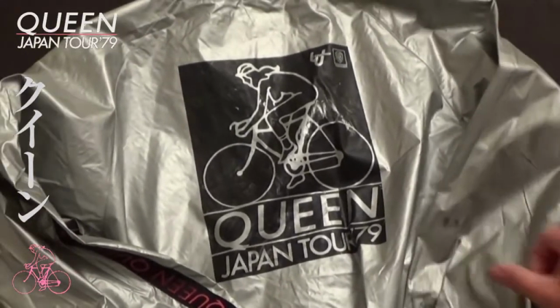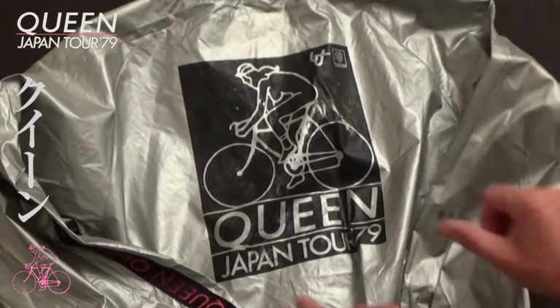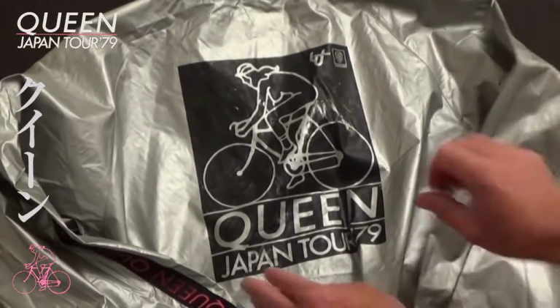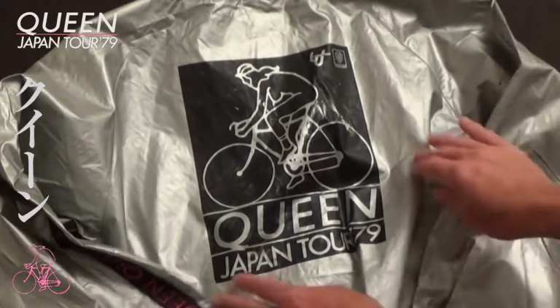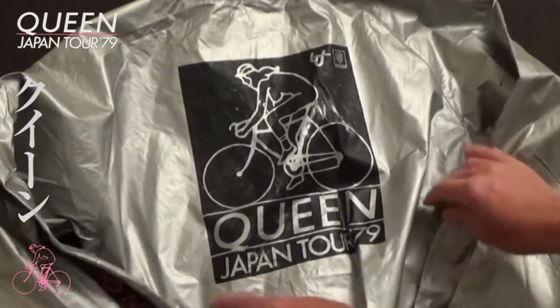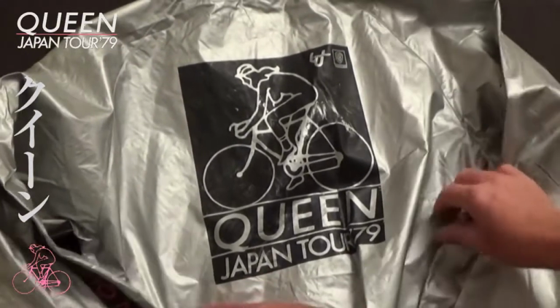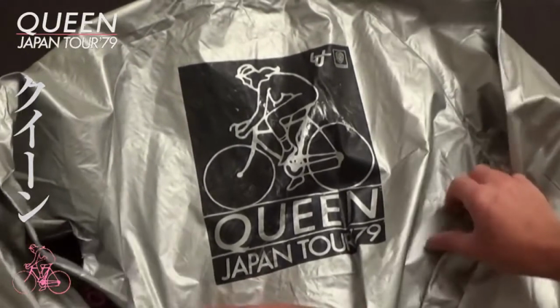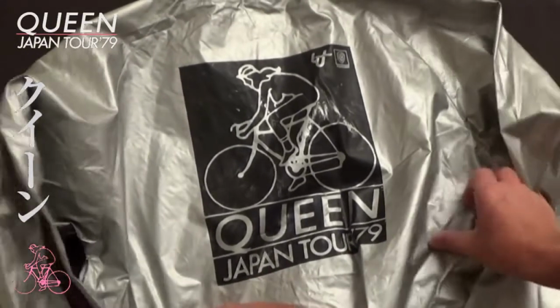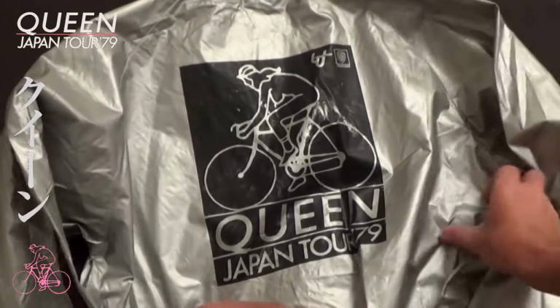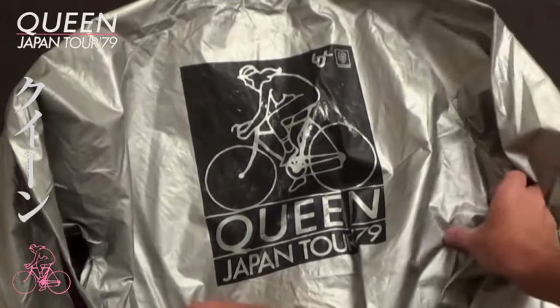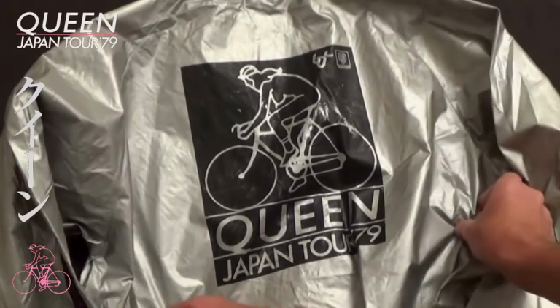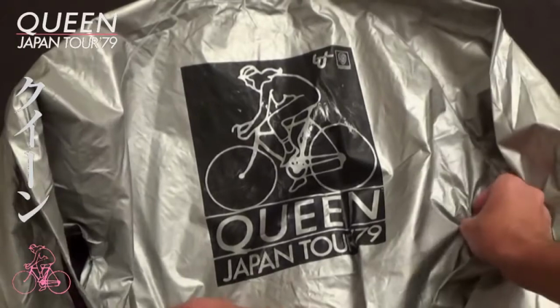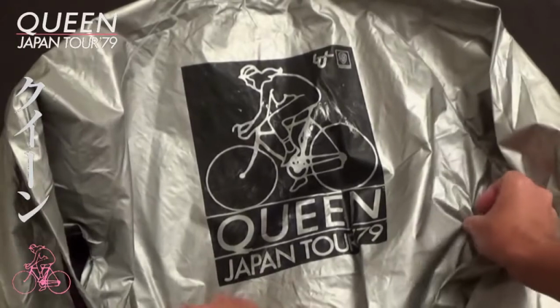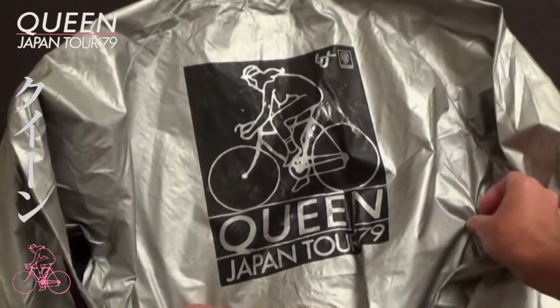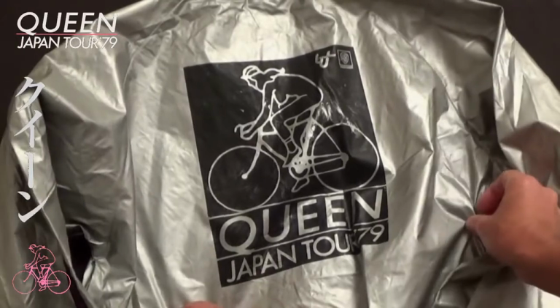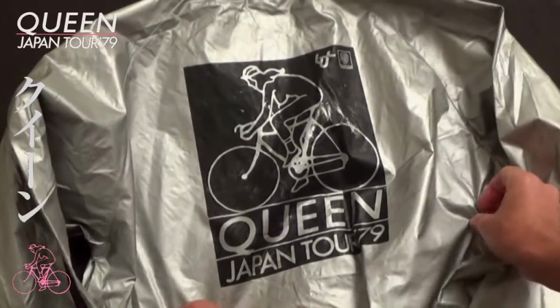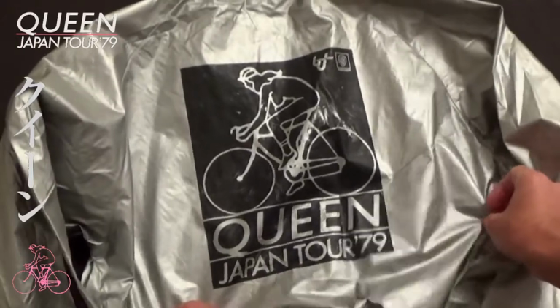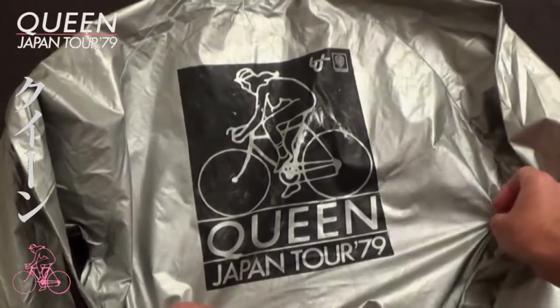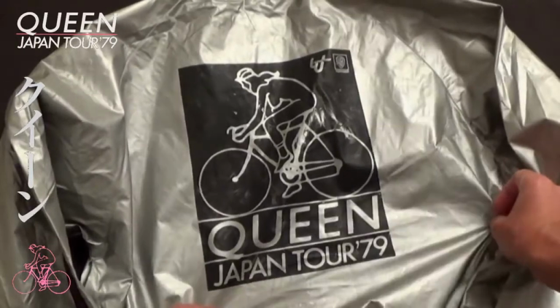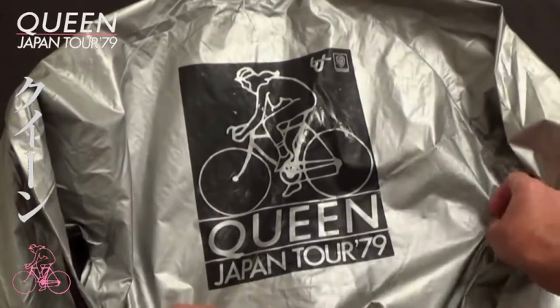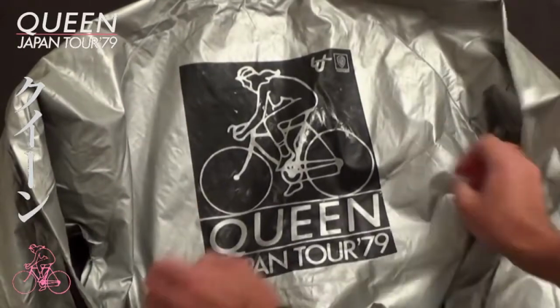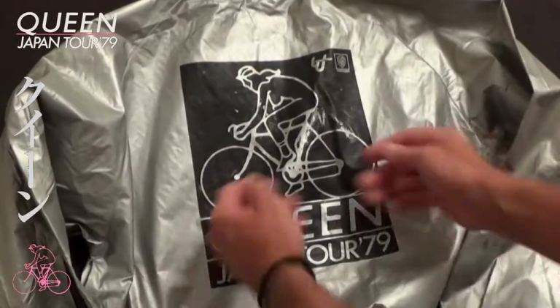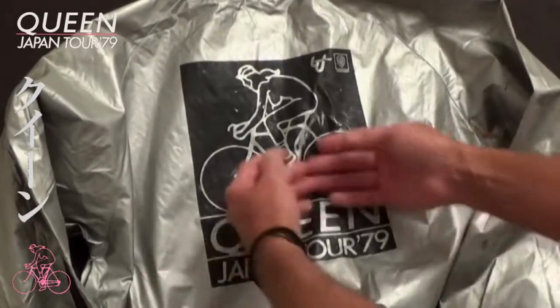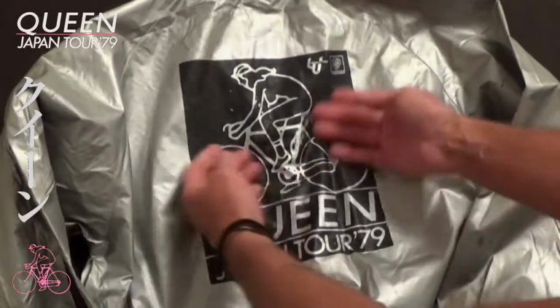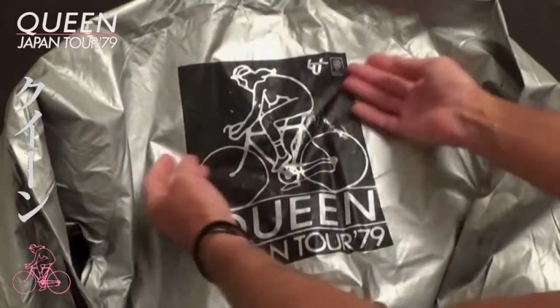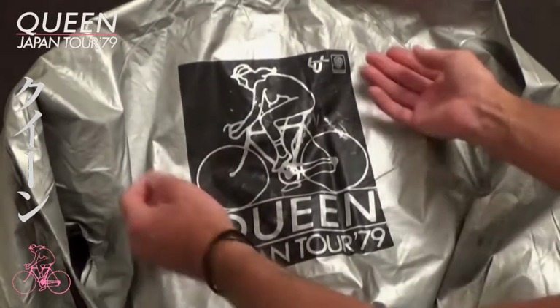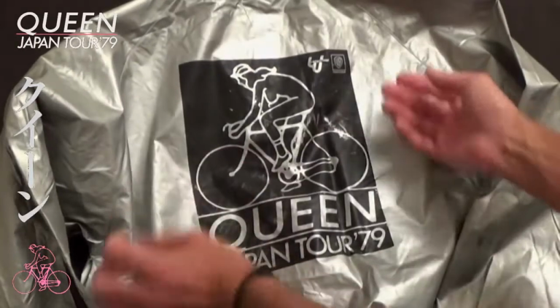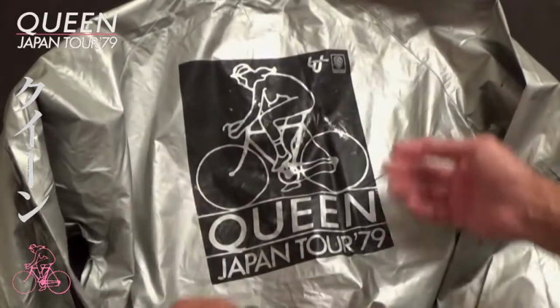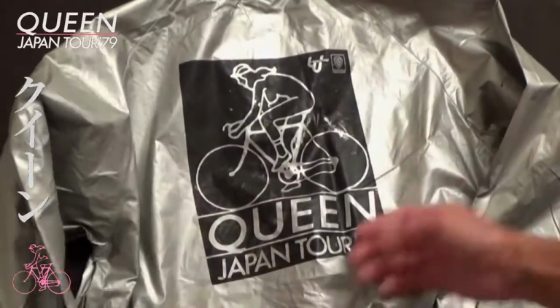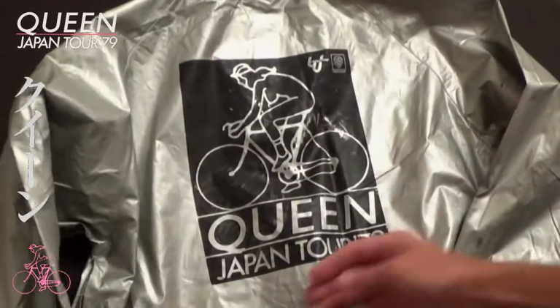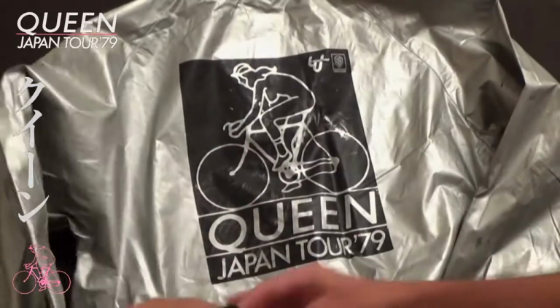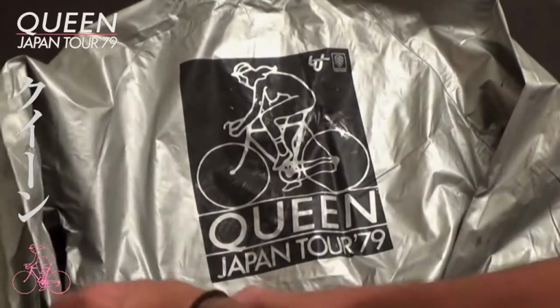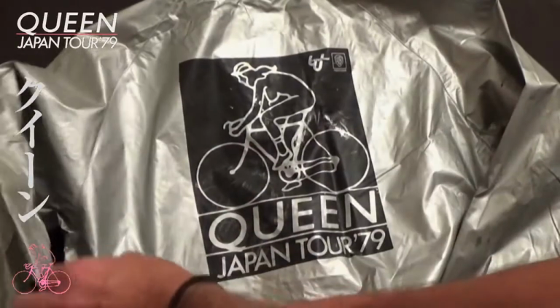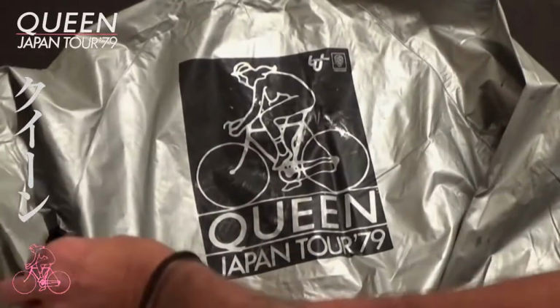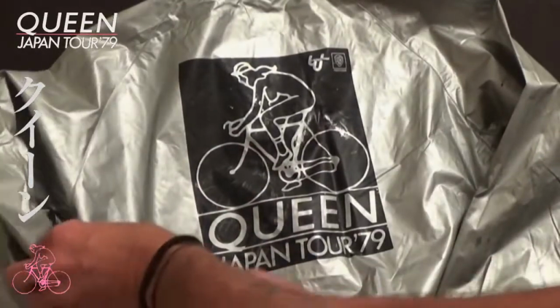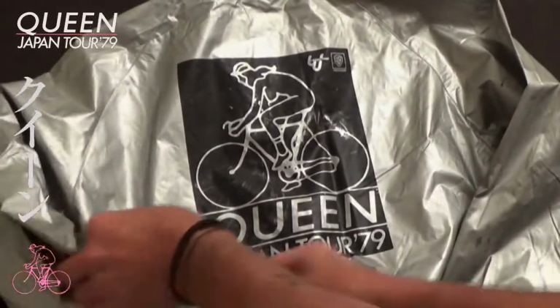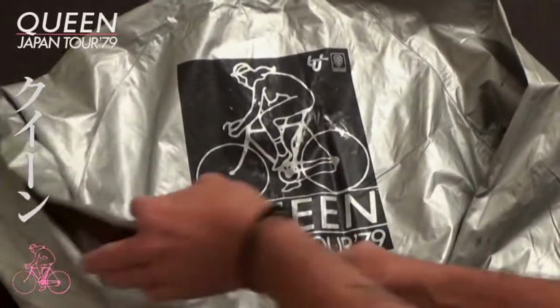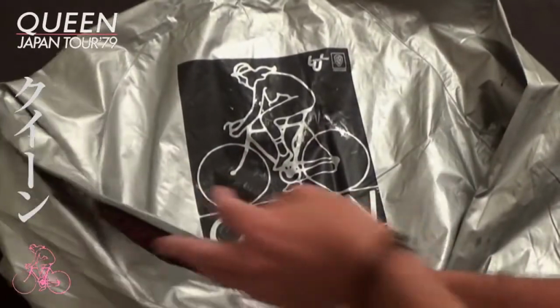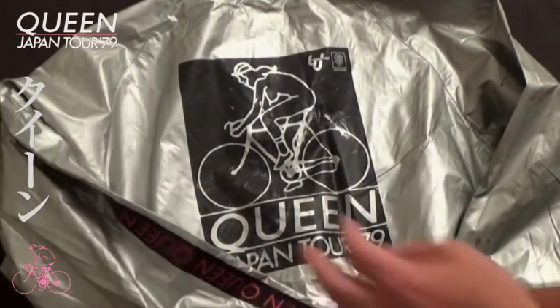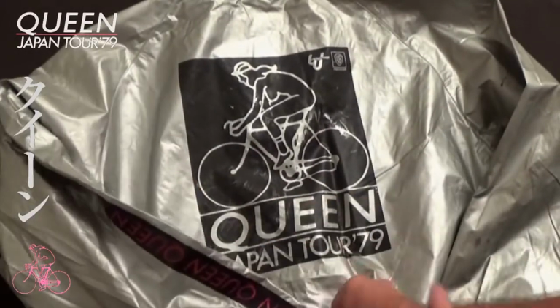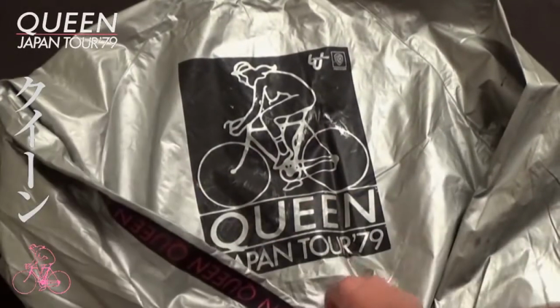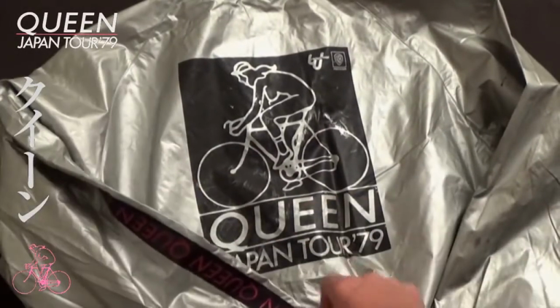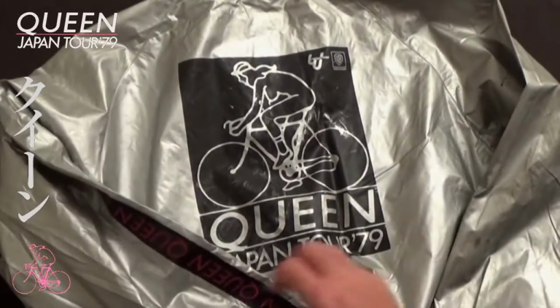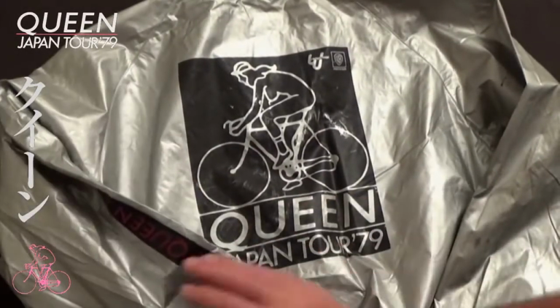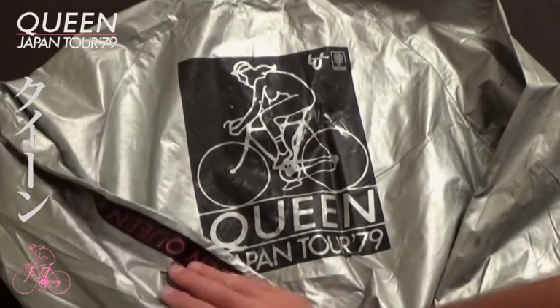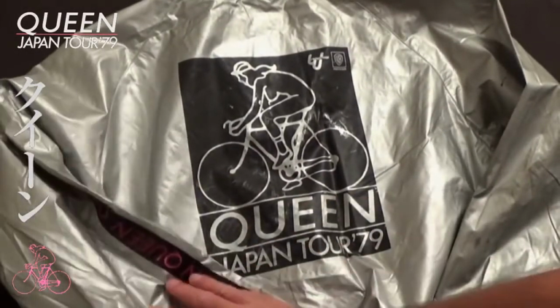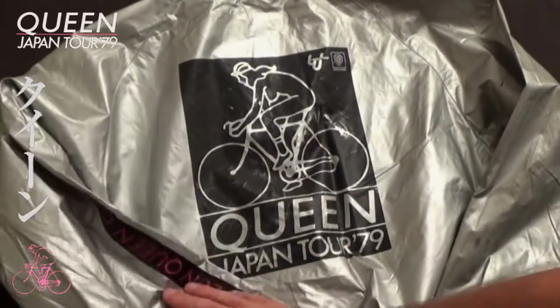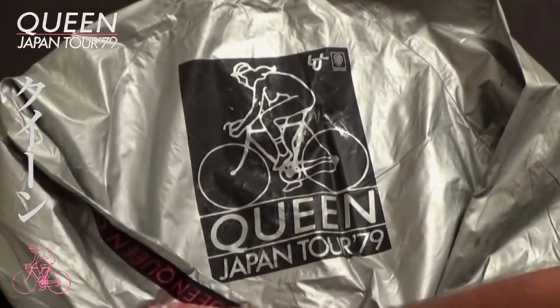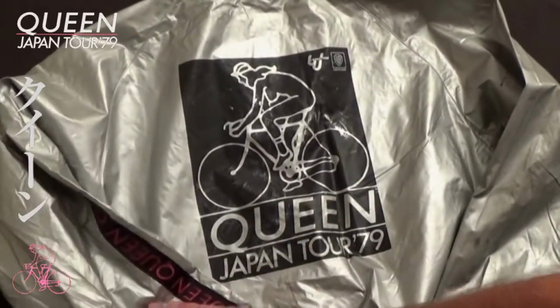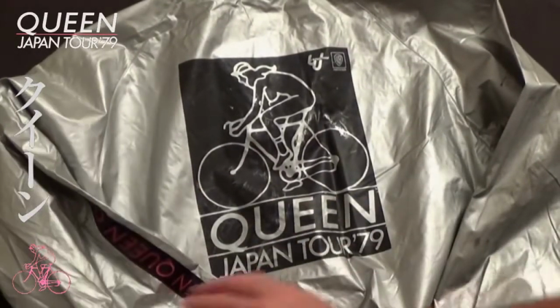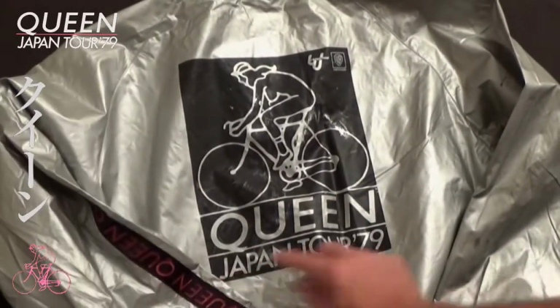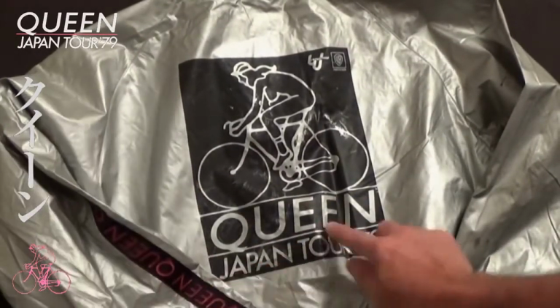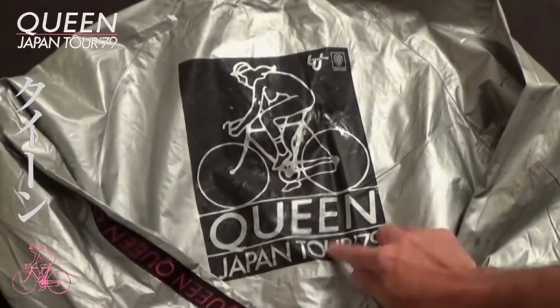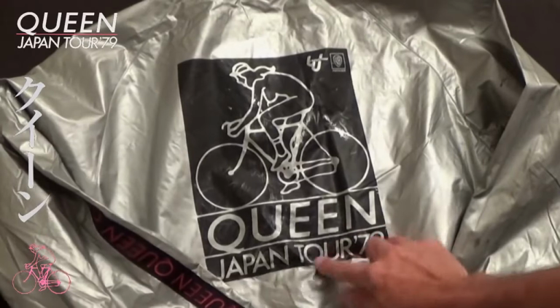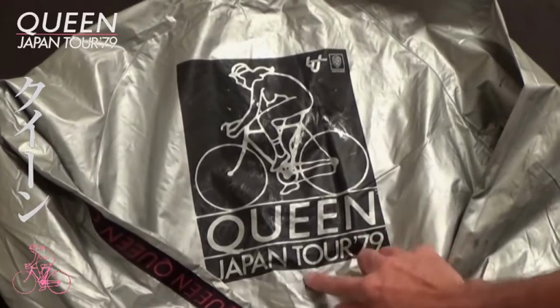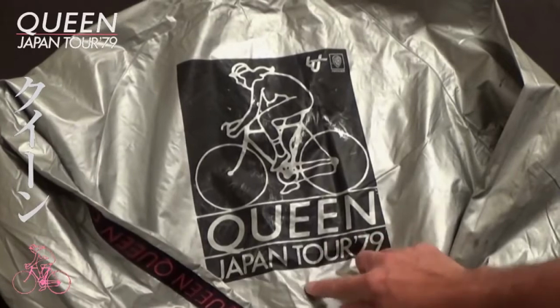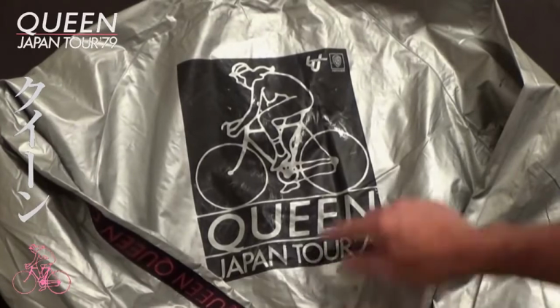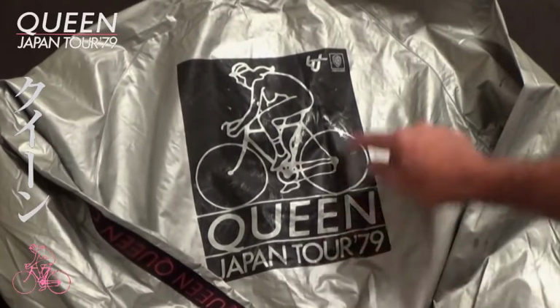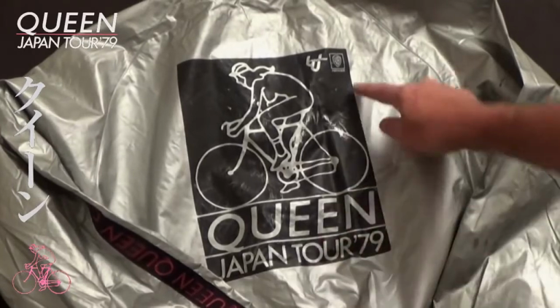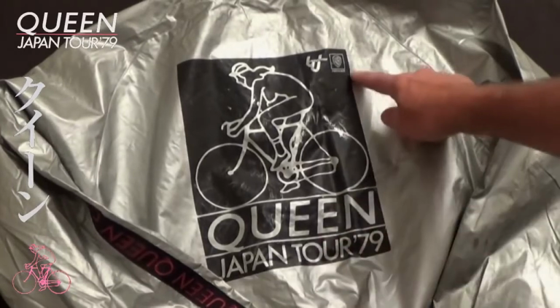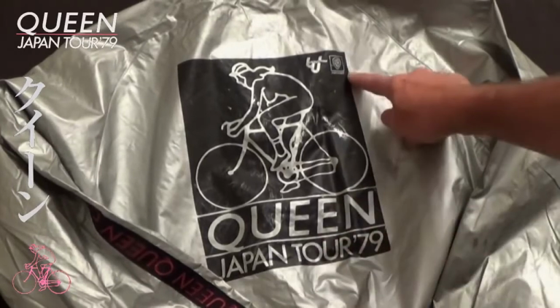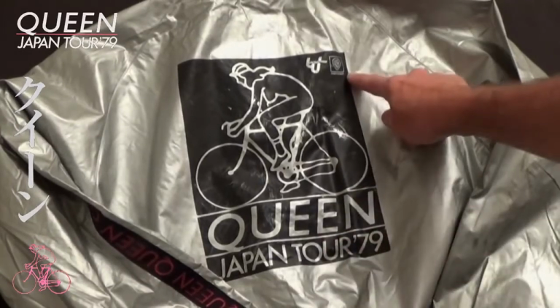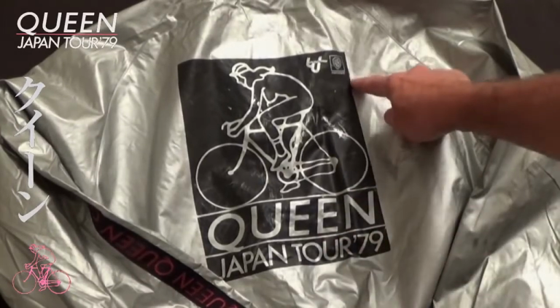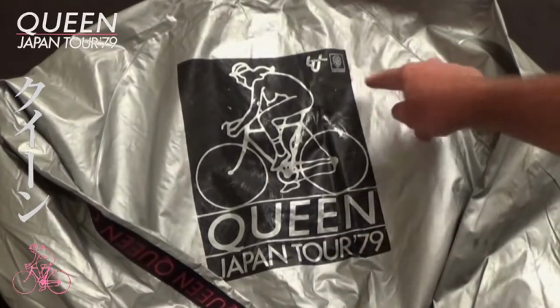On the back is a black print of the Japan Tour 79 logo, and a Watanabe and Warner Pioneer logo at the top.